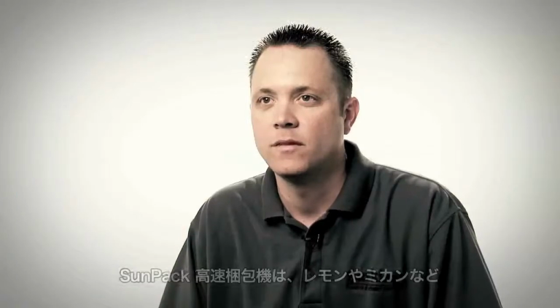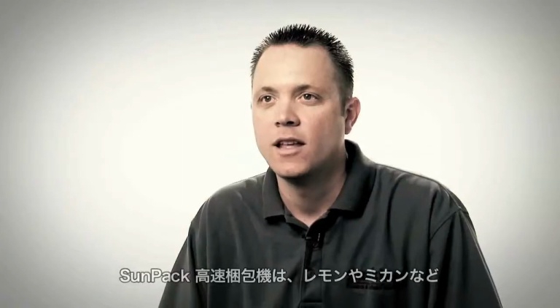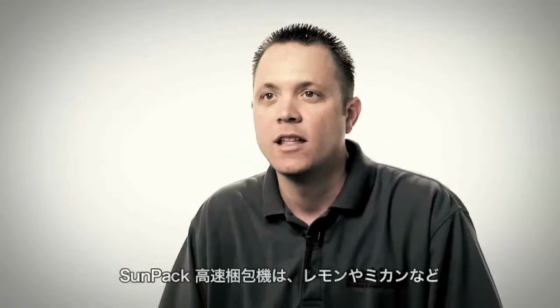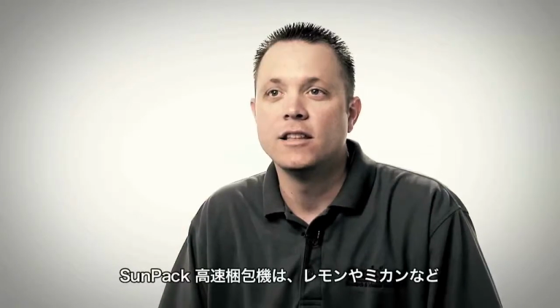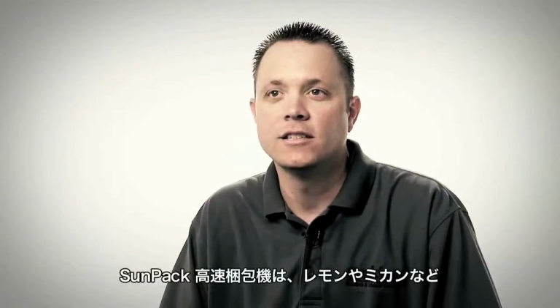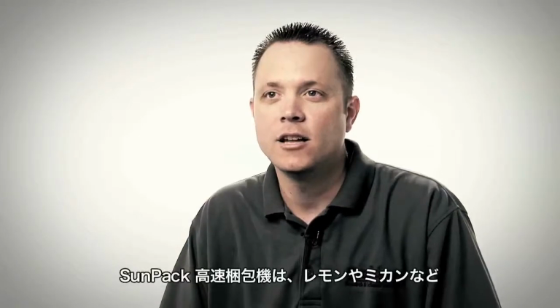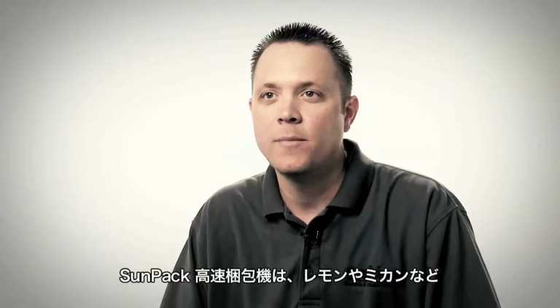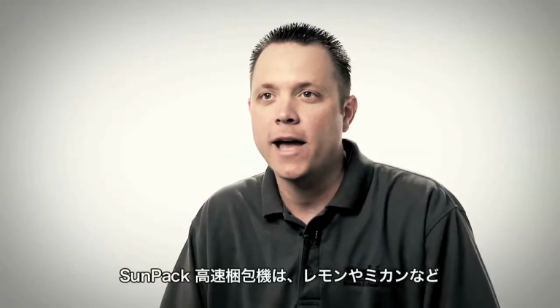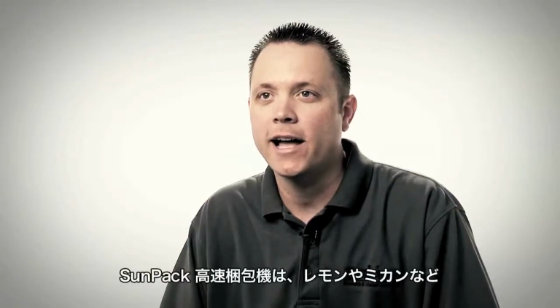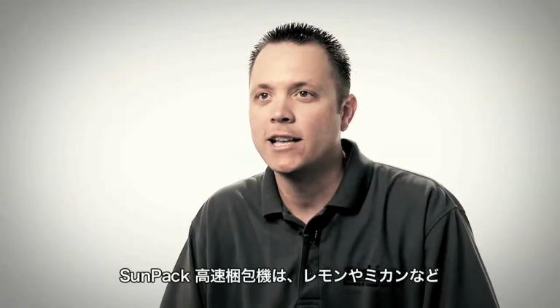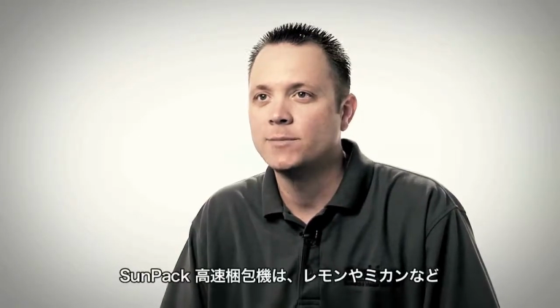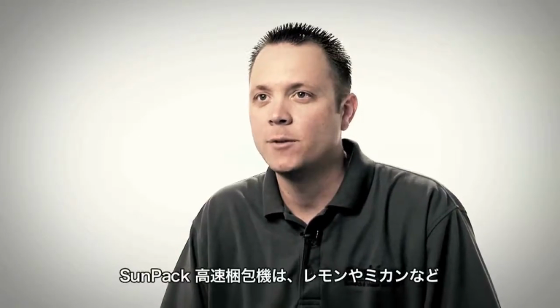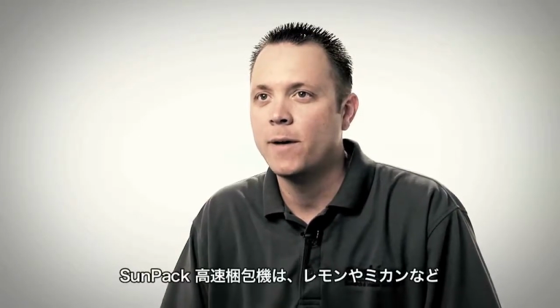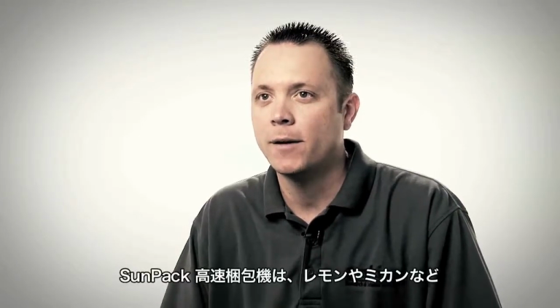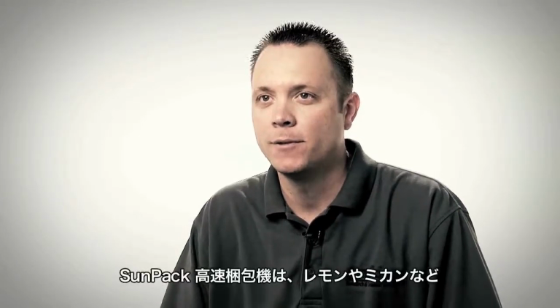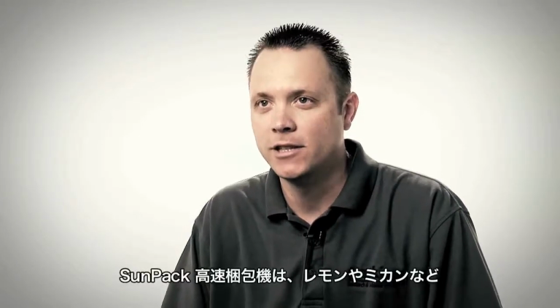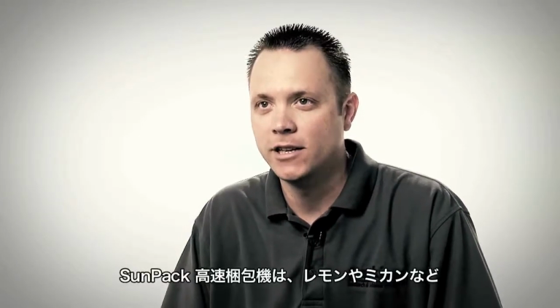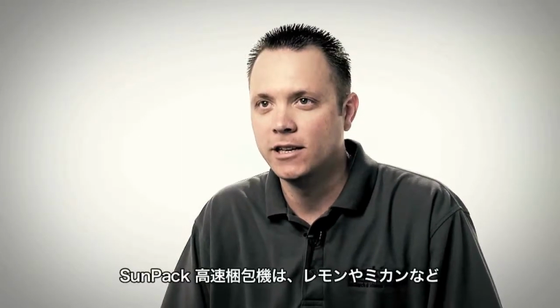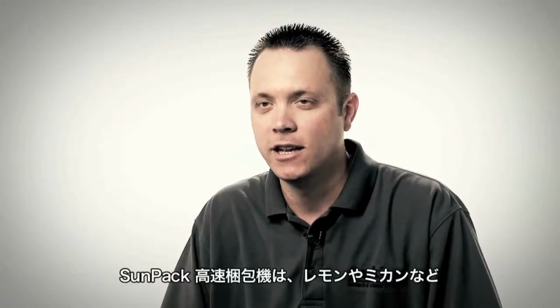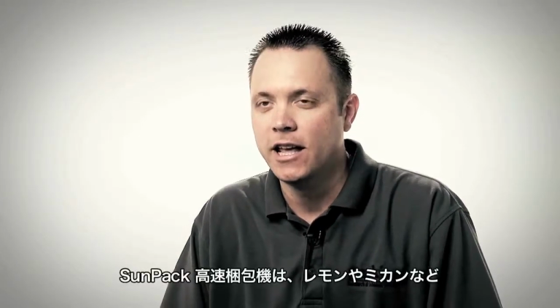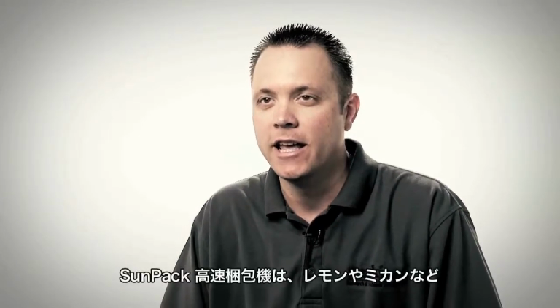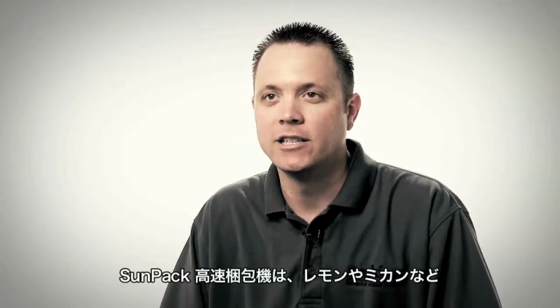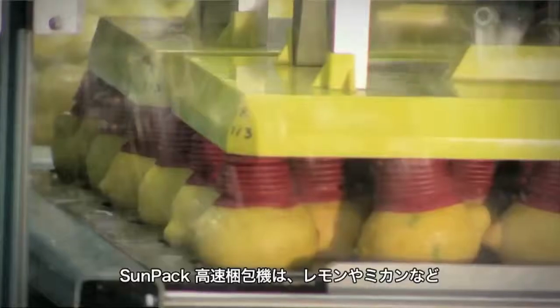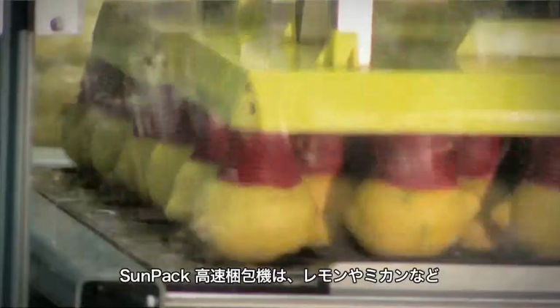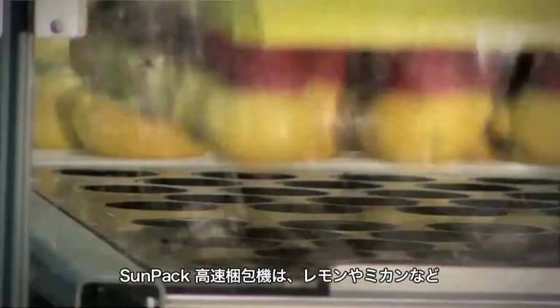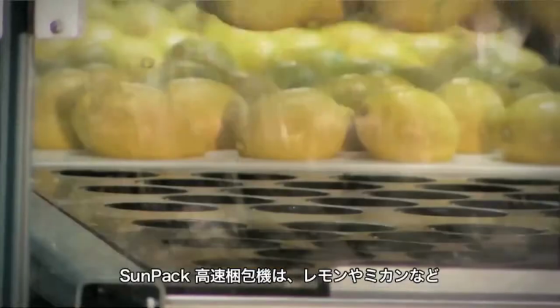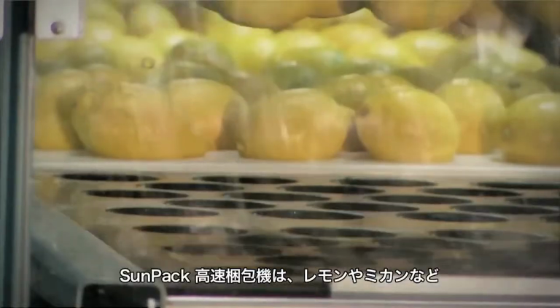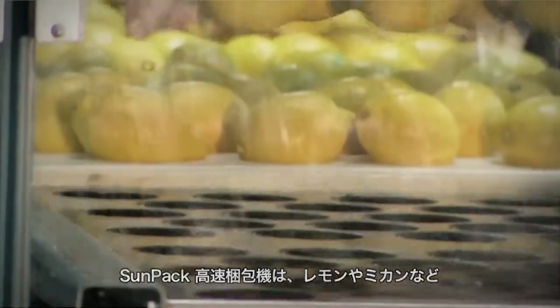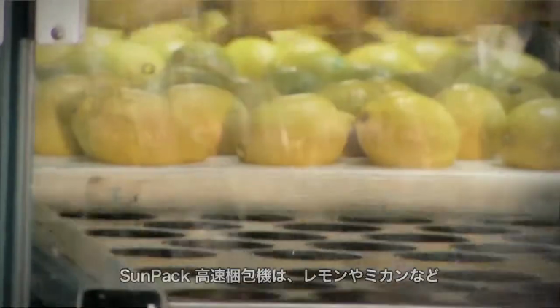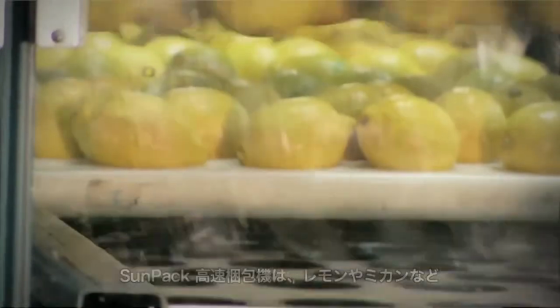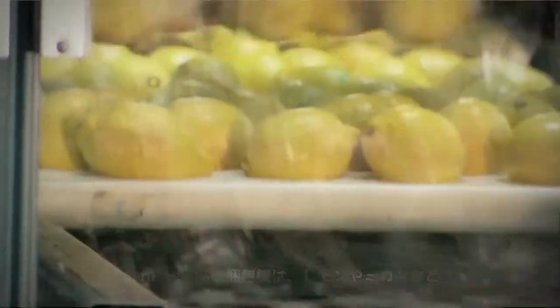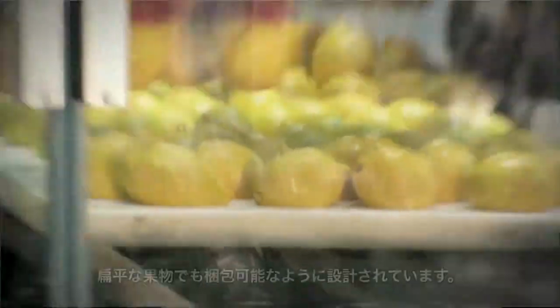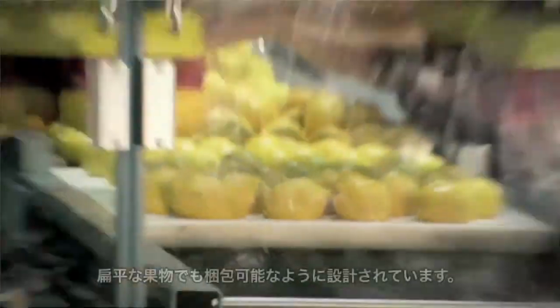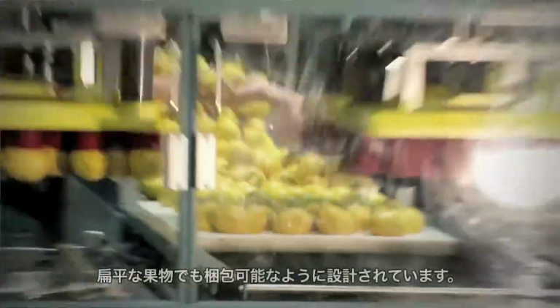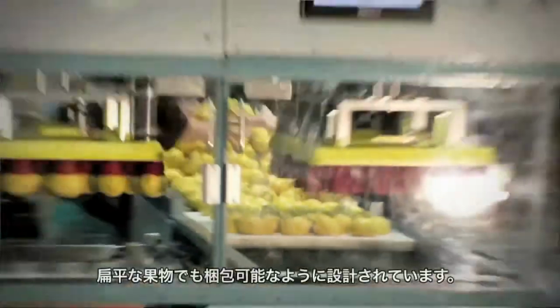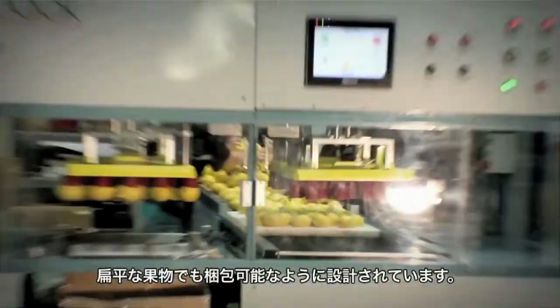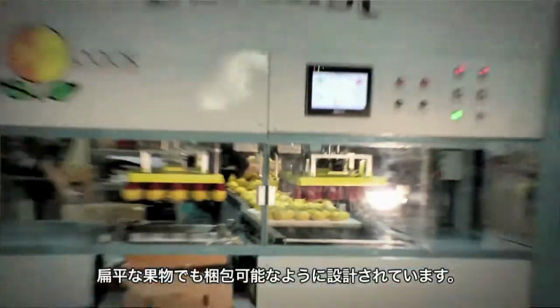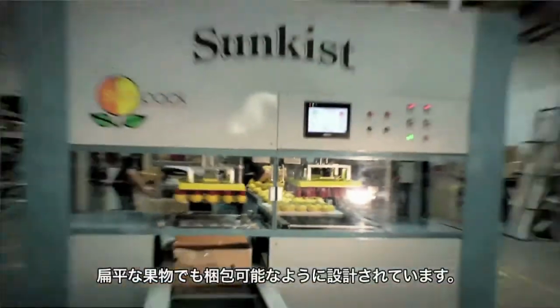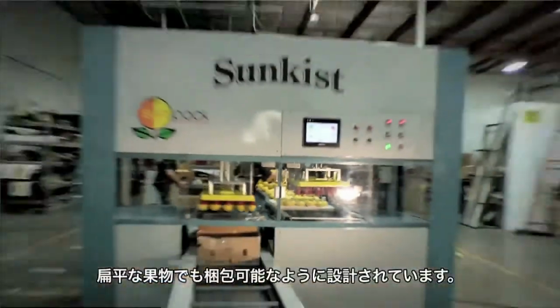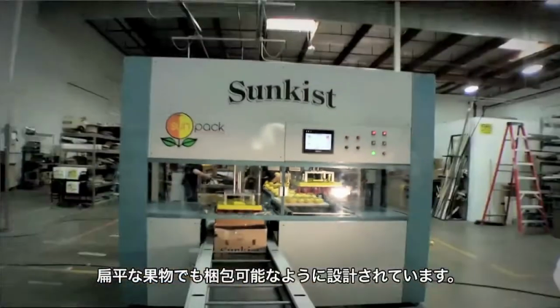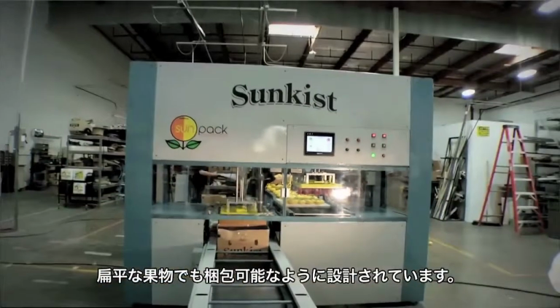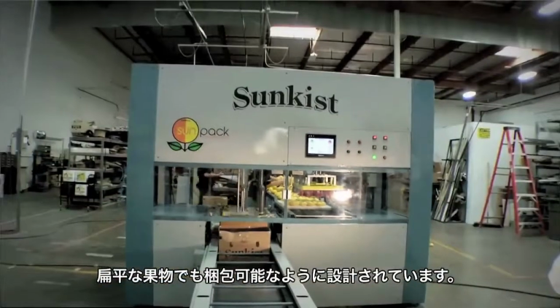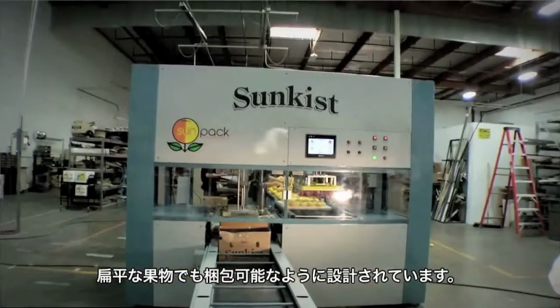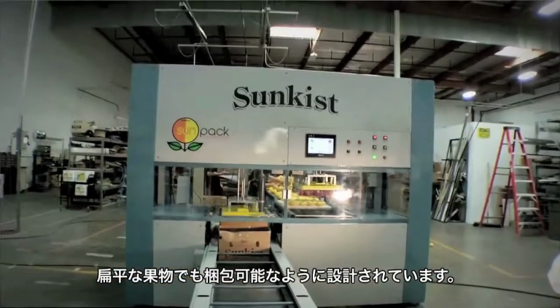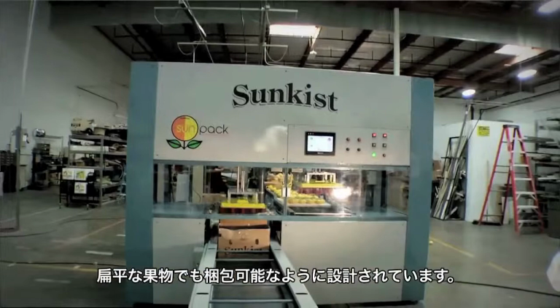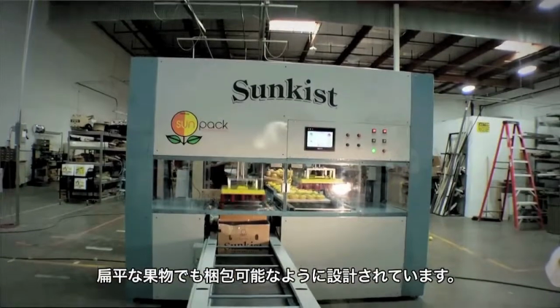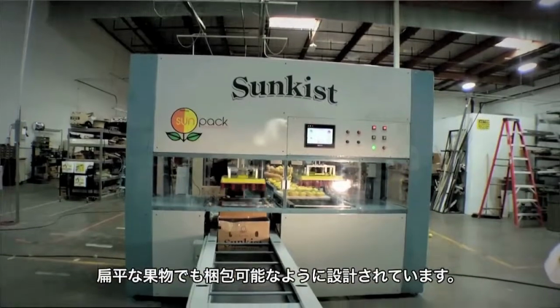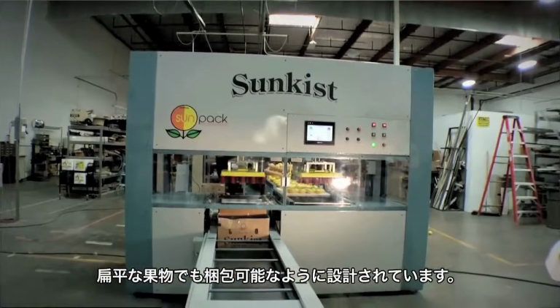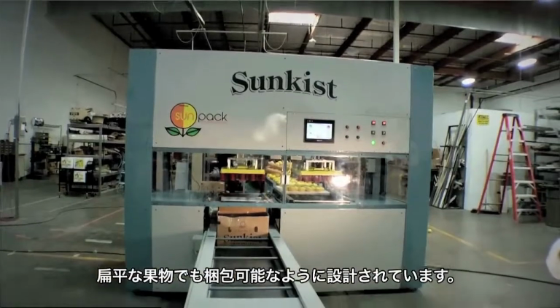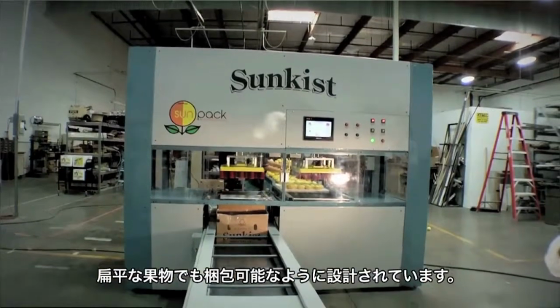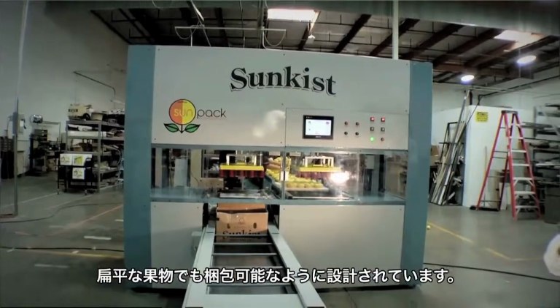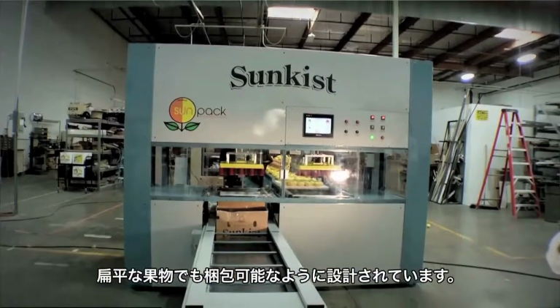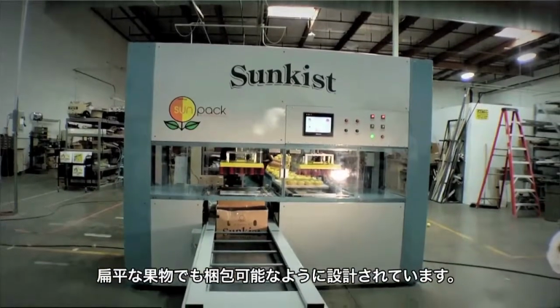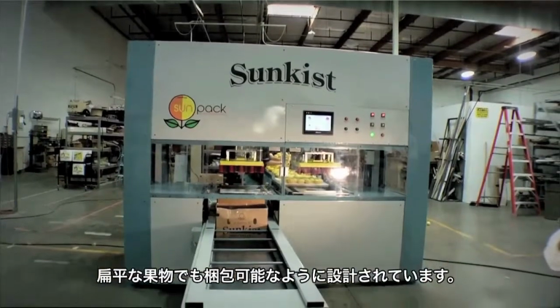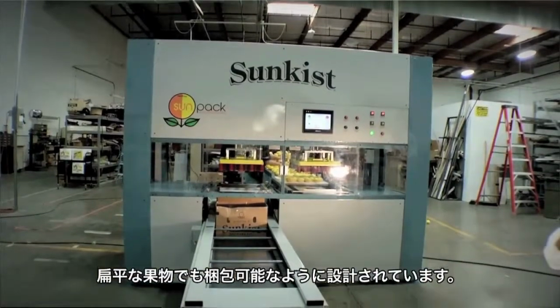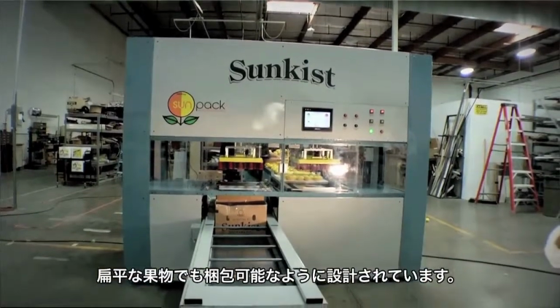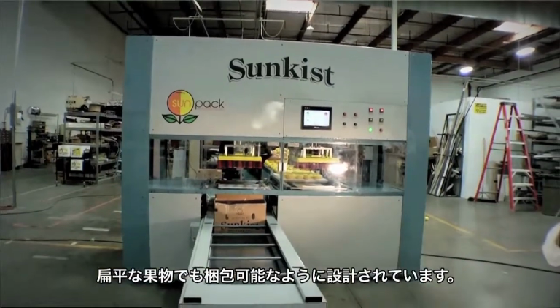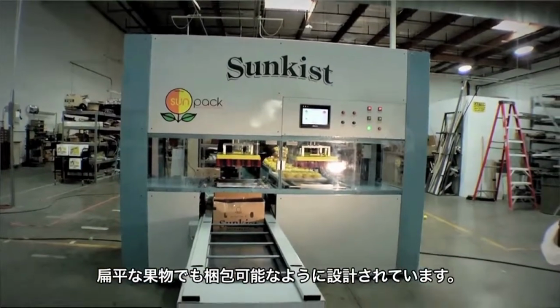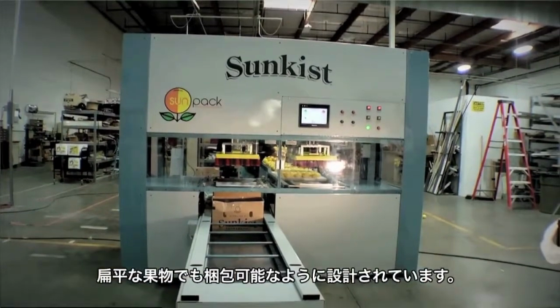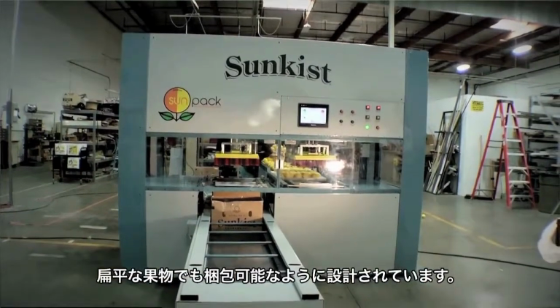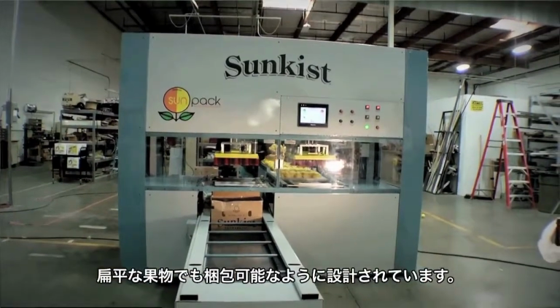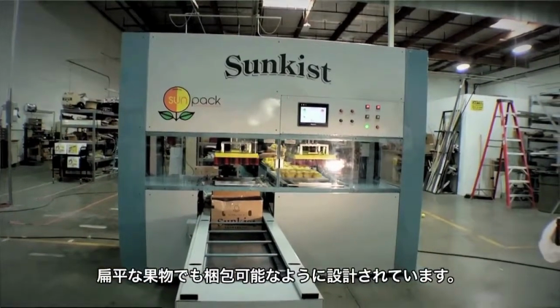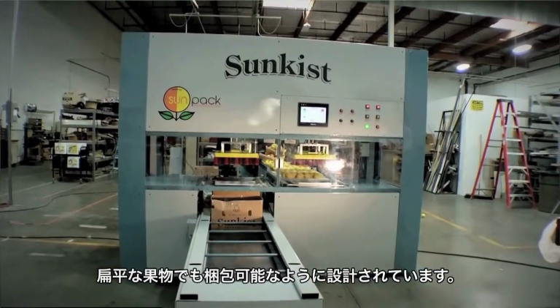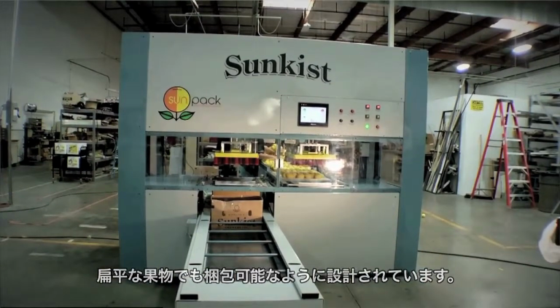The SunPak High Speed Pack machine is a machine designed to package non-spherical — what we call flat fruit — such as lemons or mandarins.